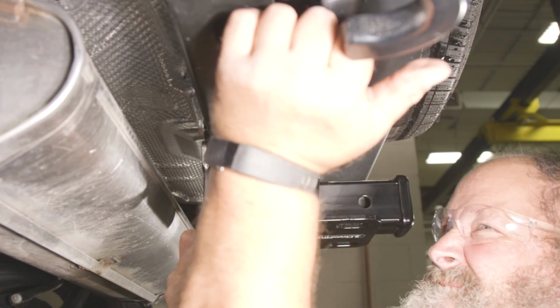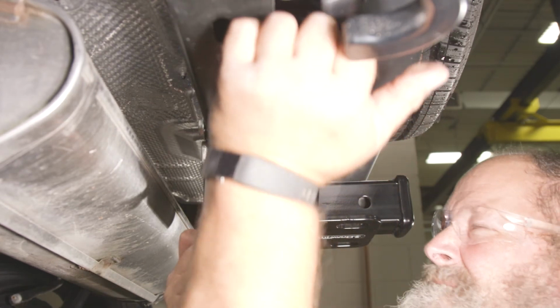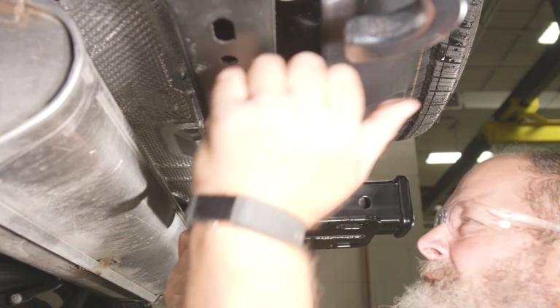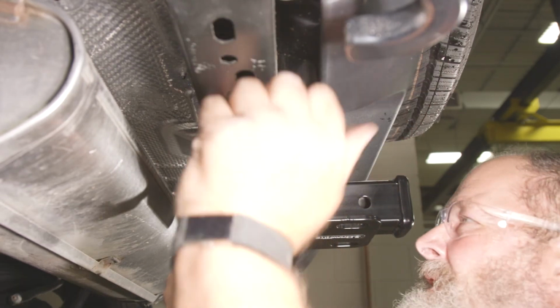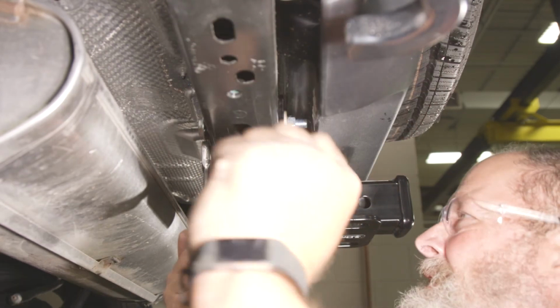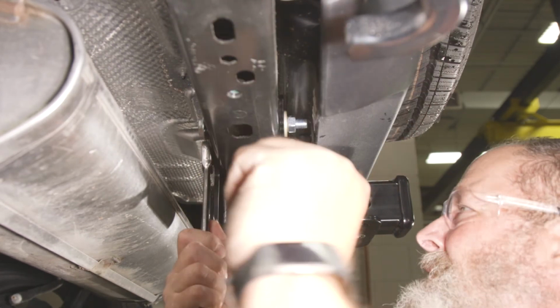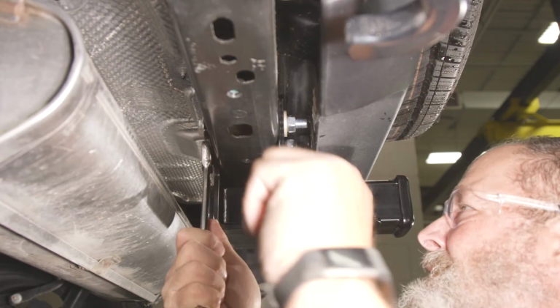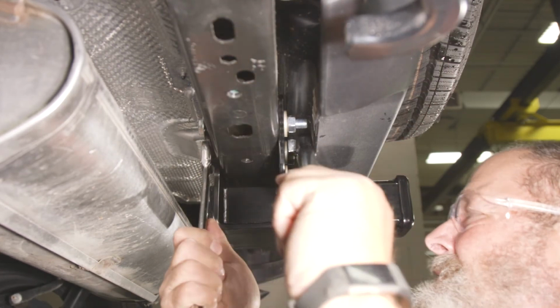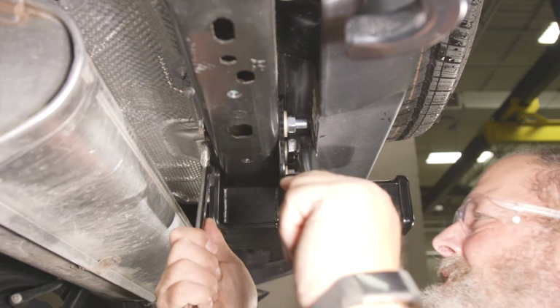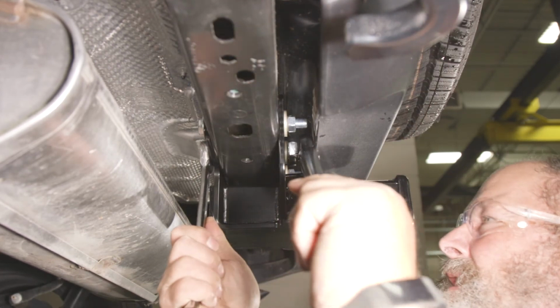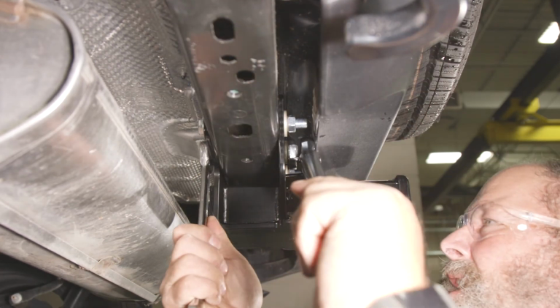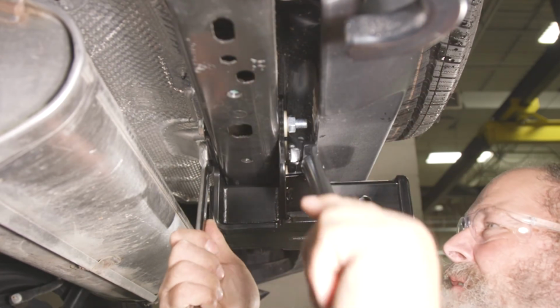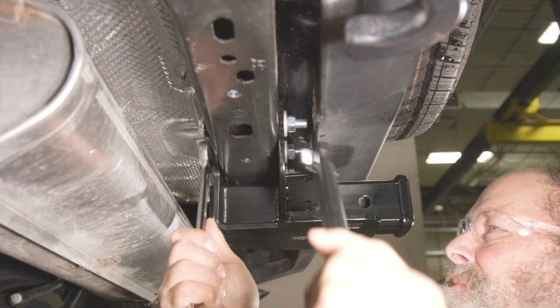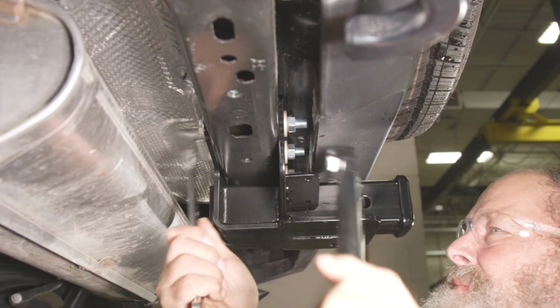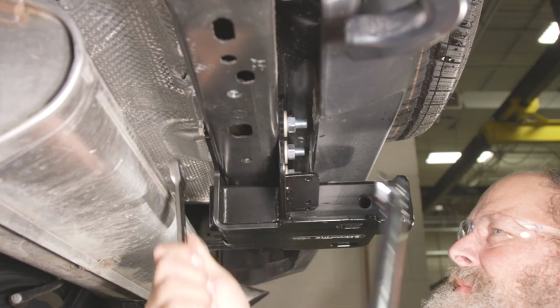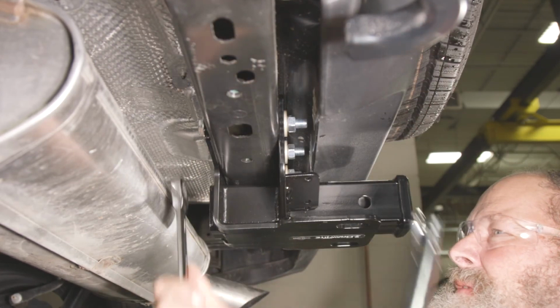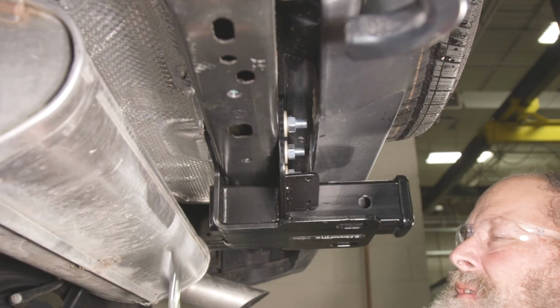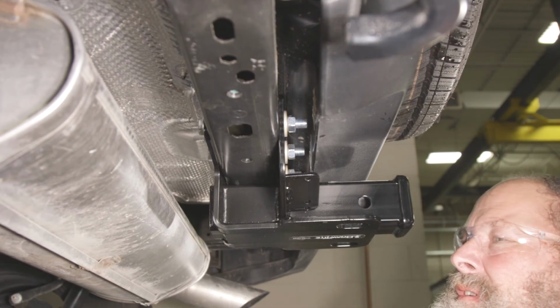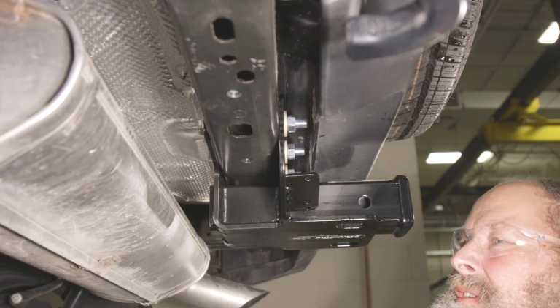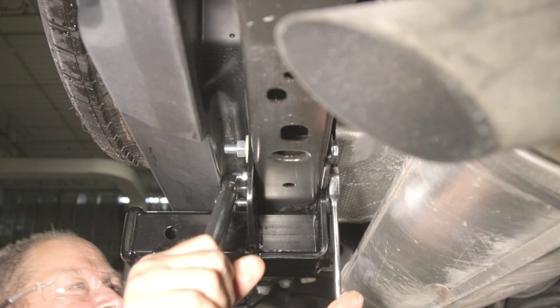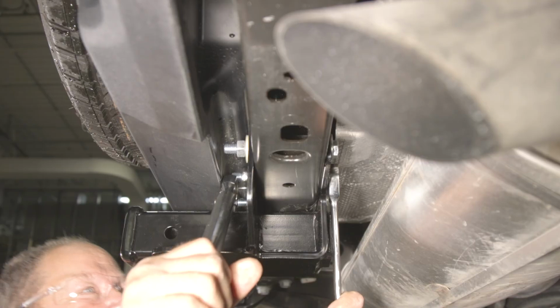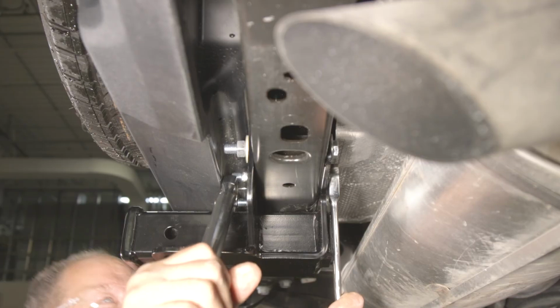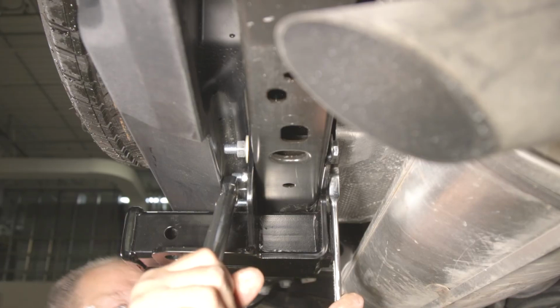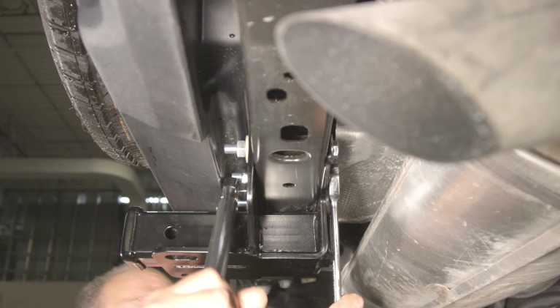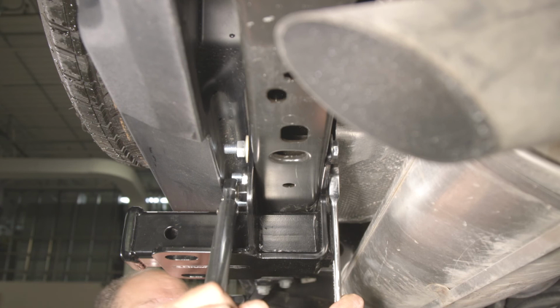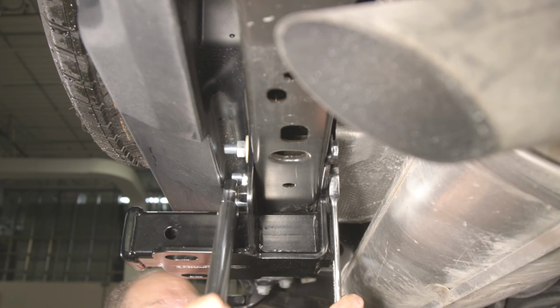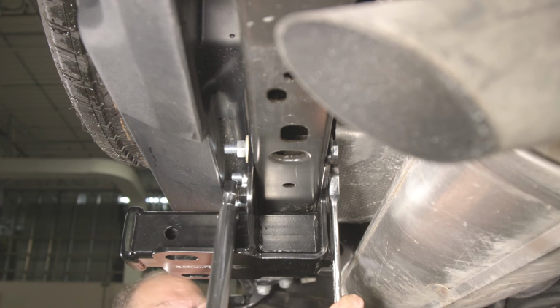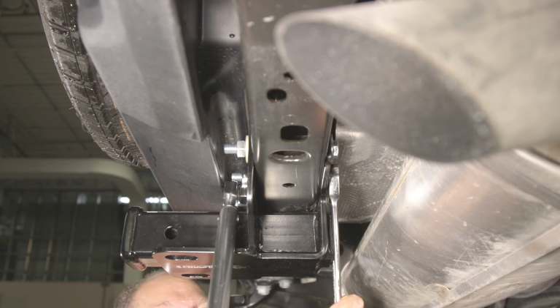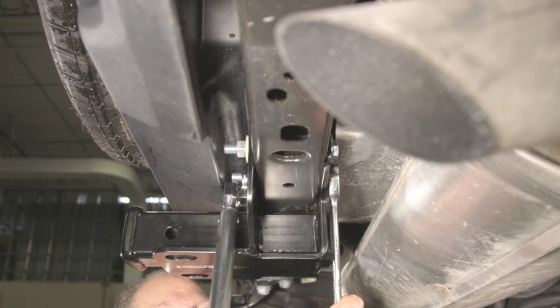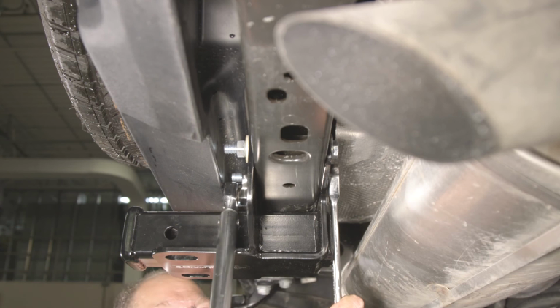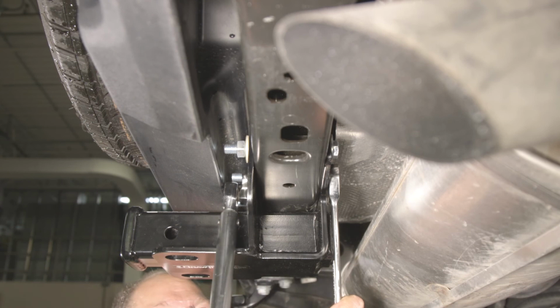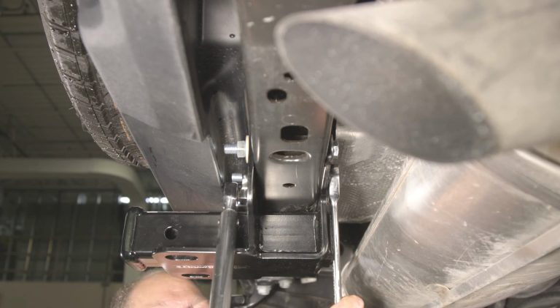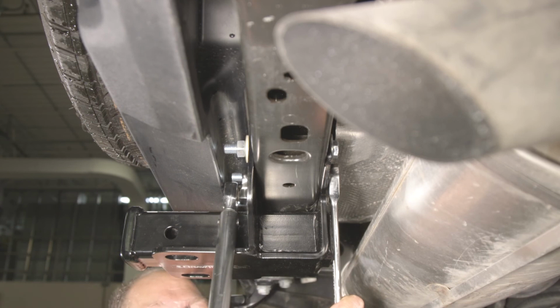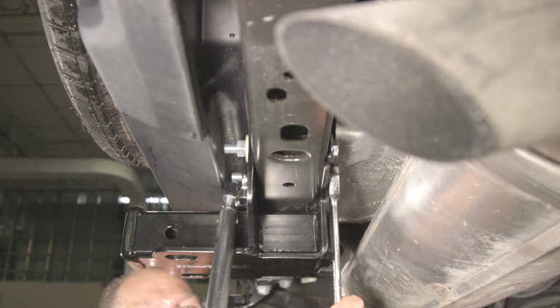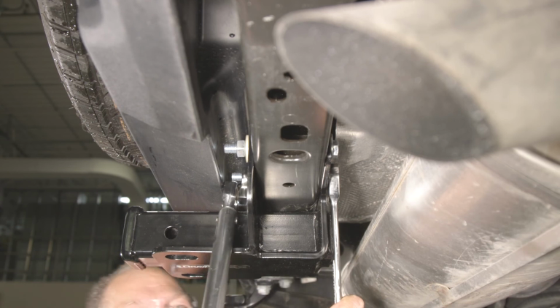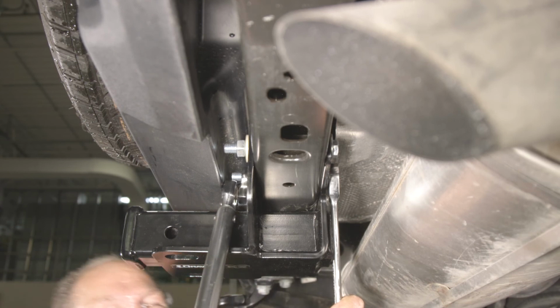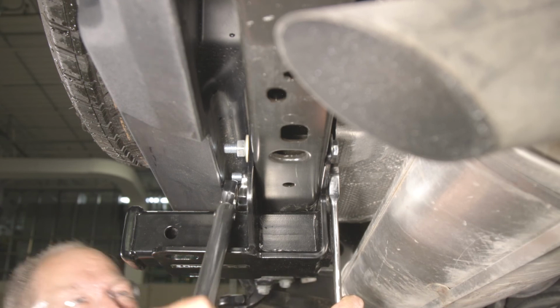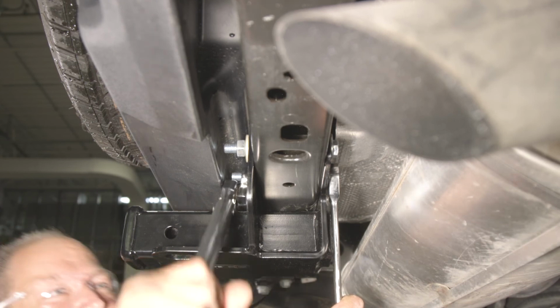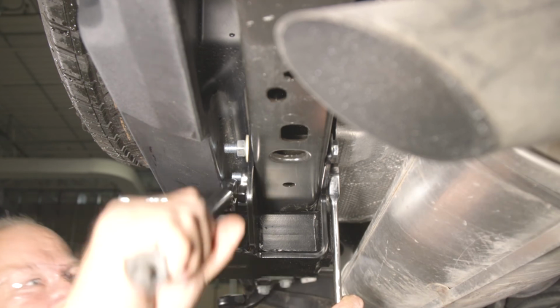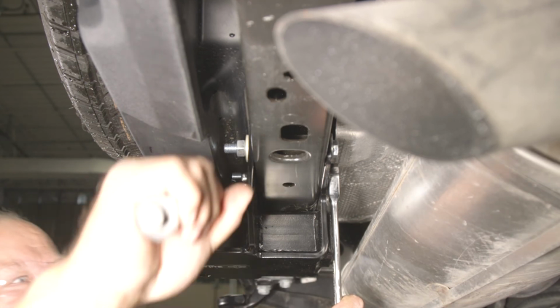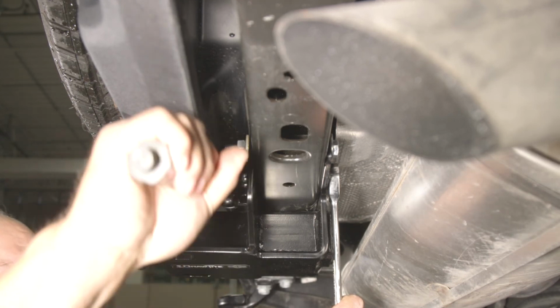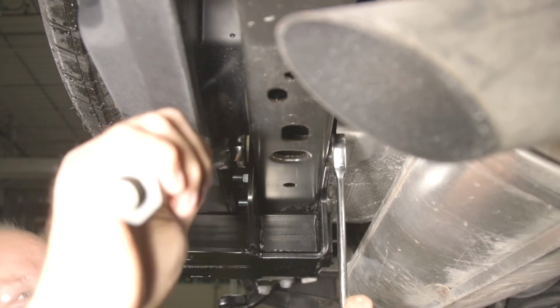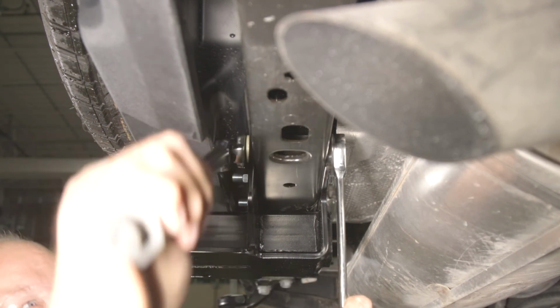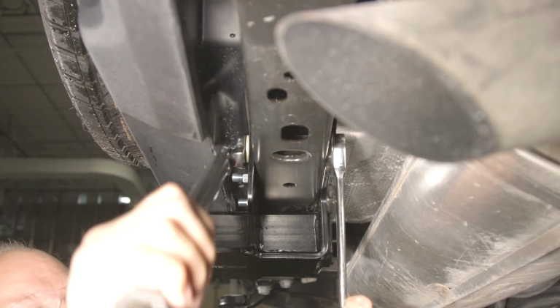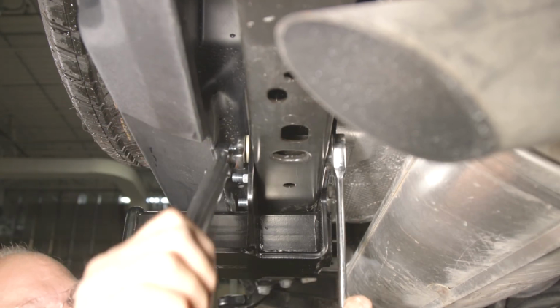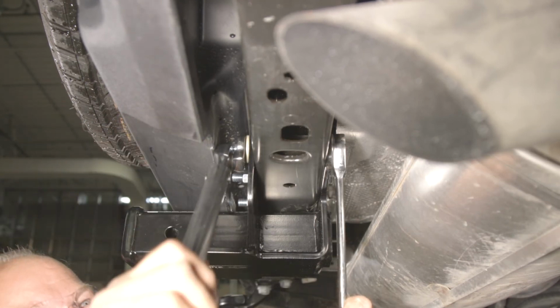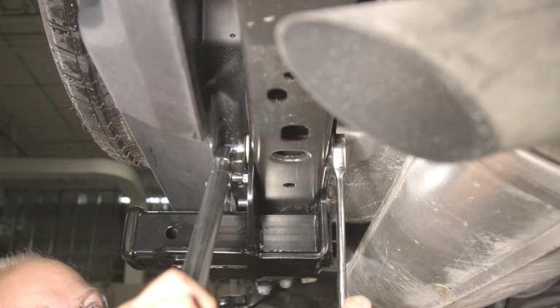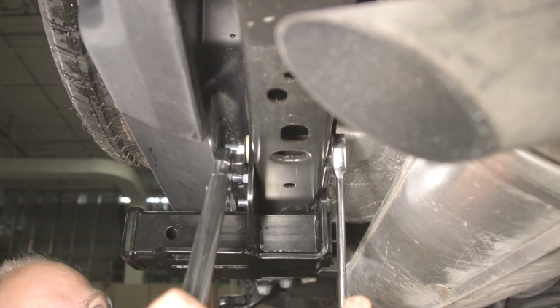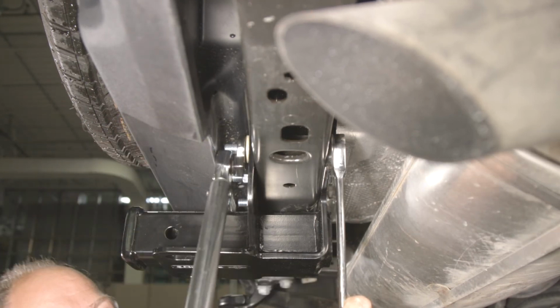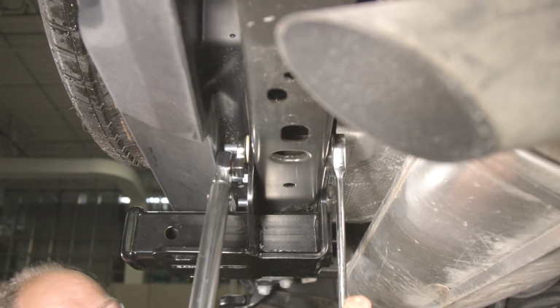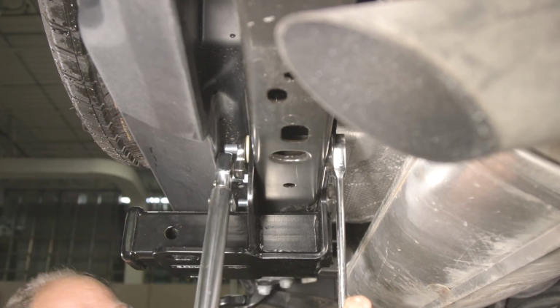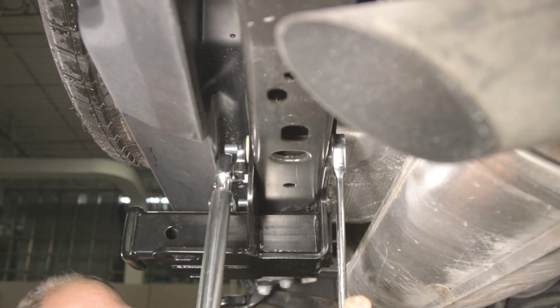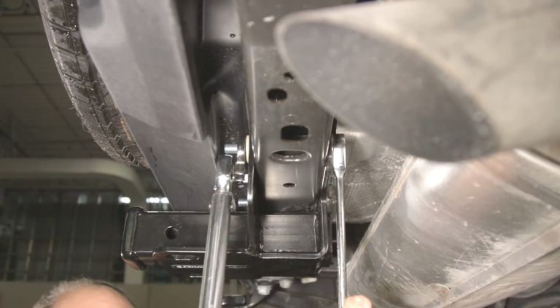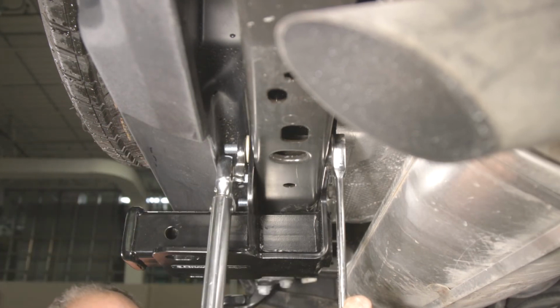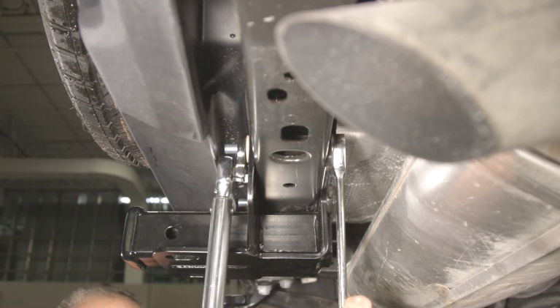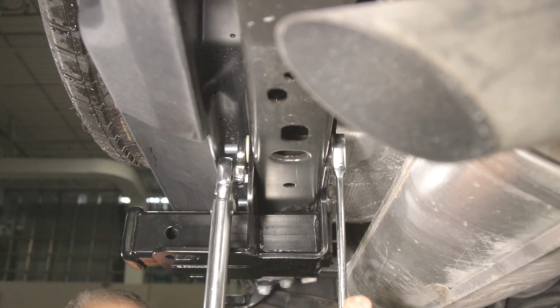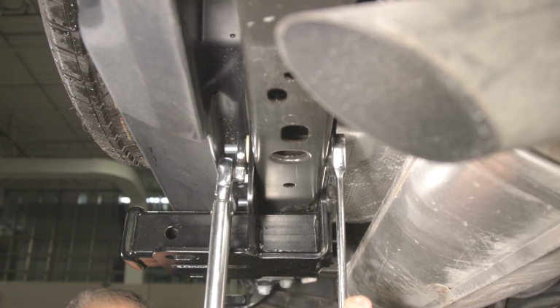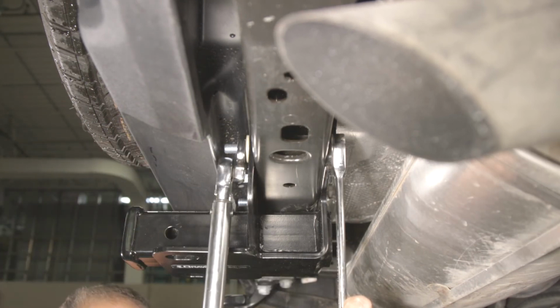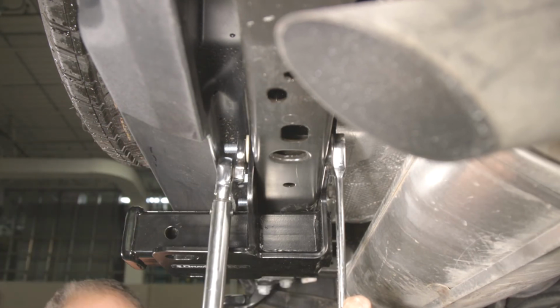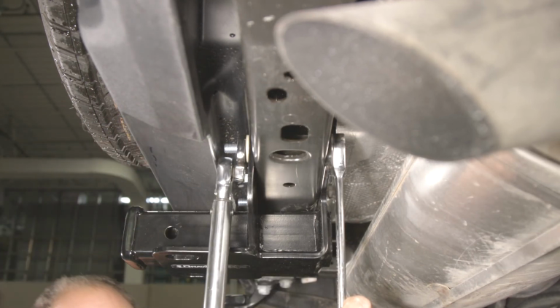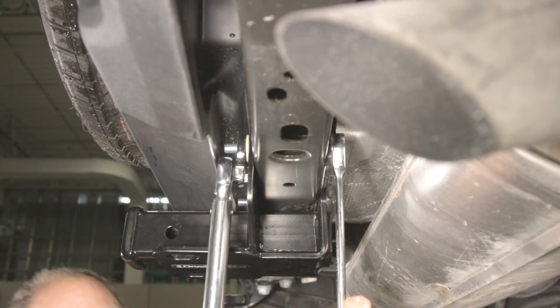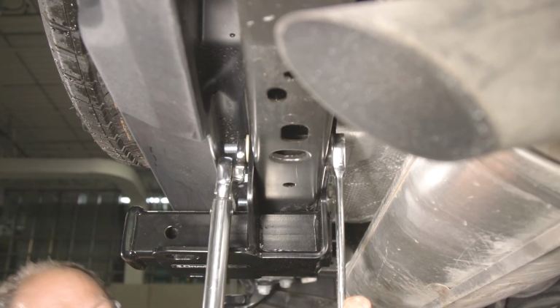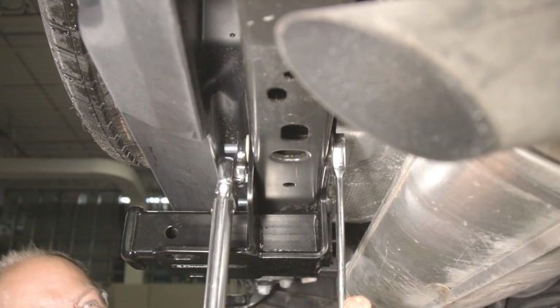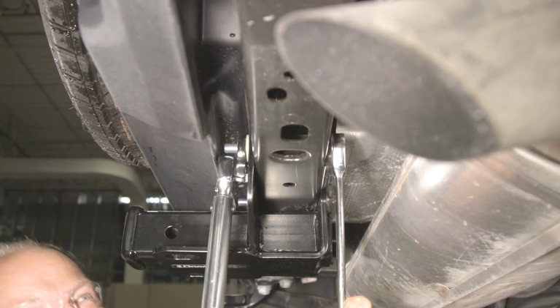If installing on an eco-diesel model, you may need to gently pull downward on the diesel canister for extra clearance.